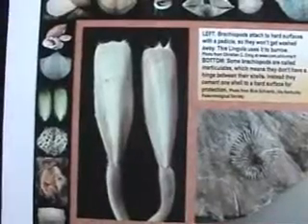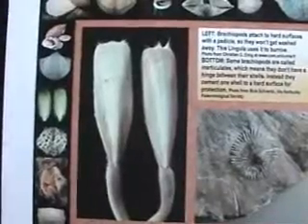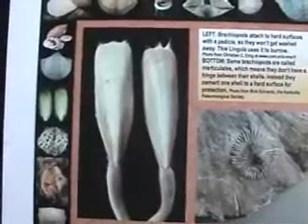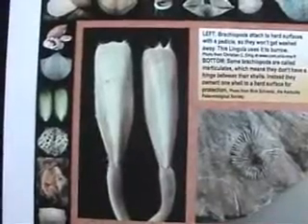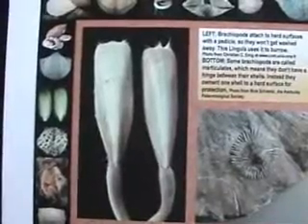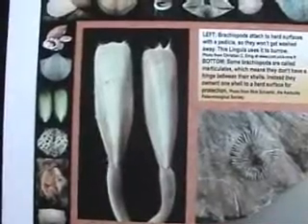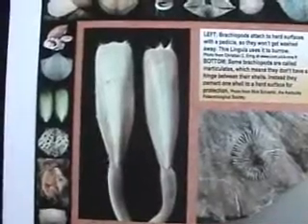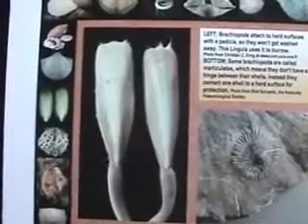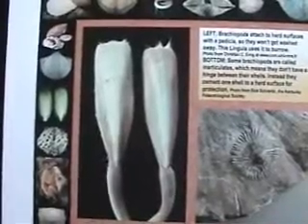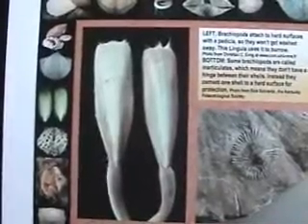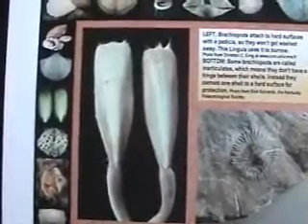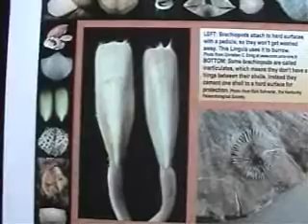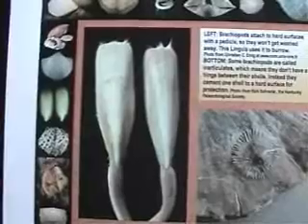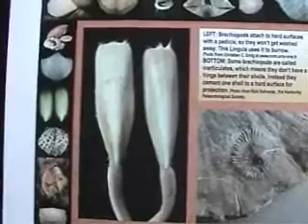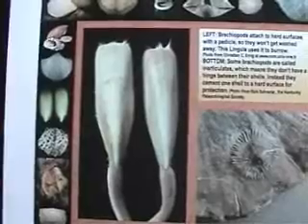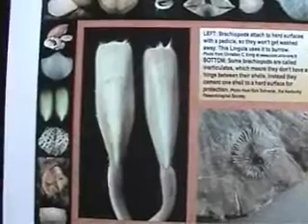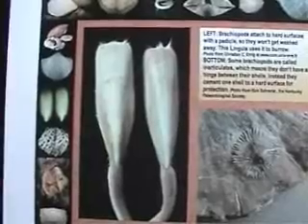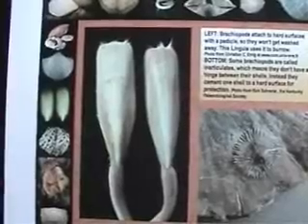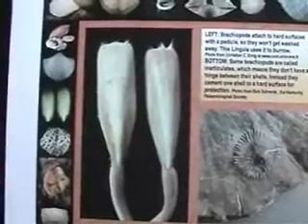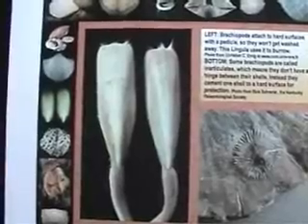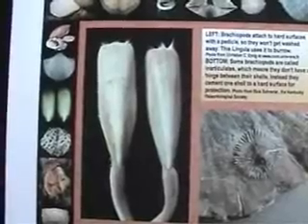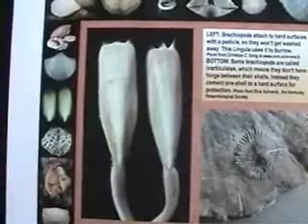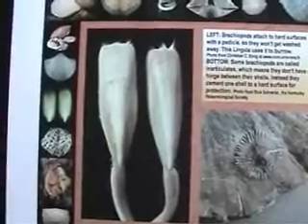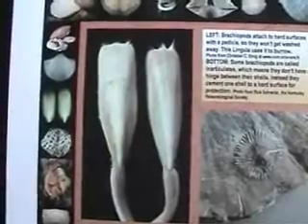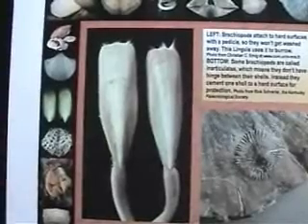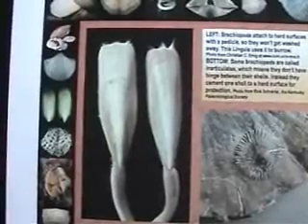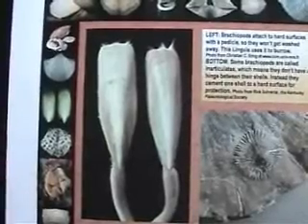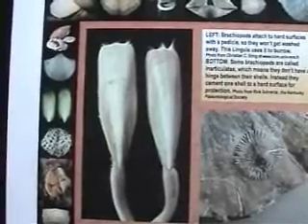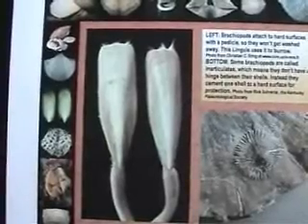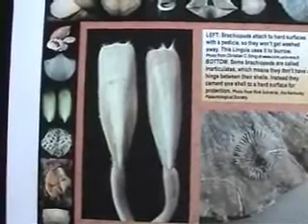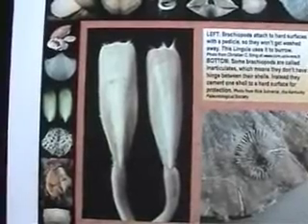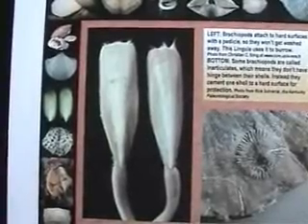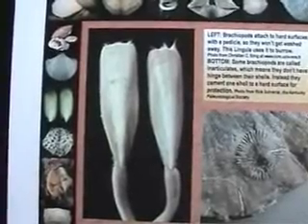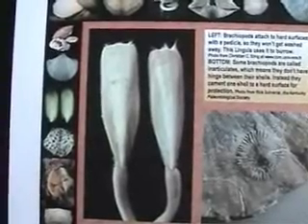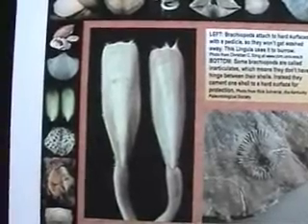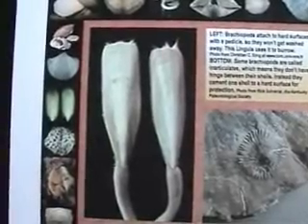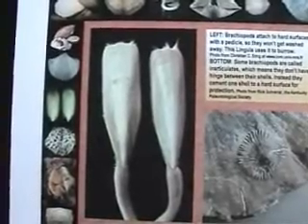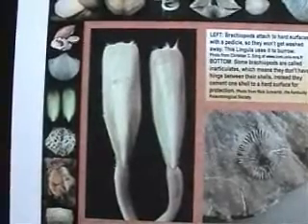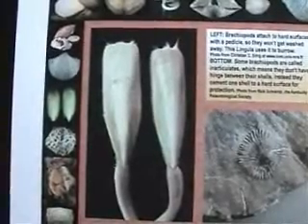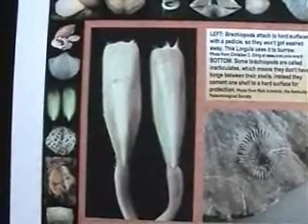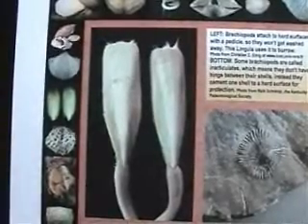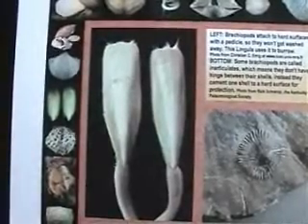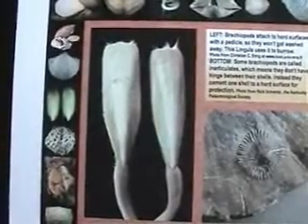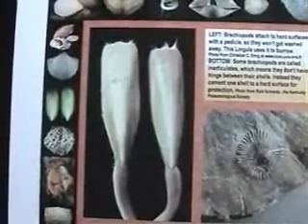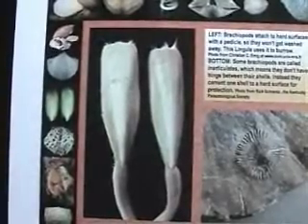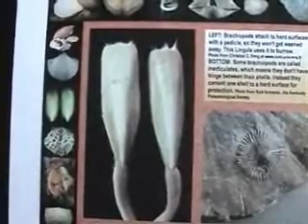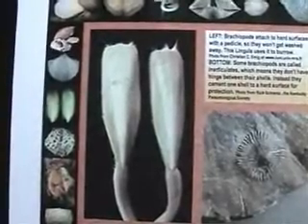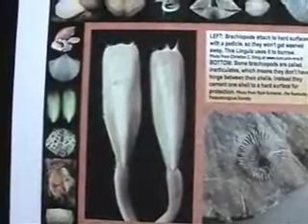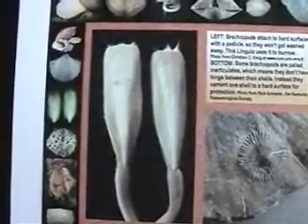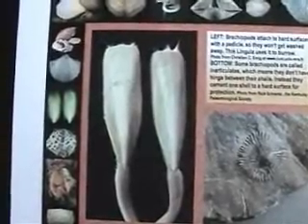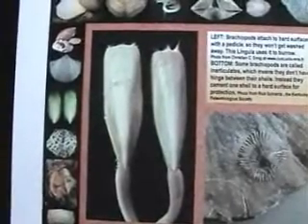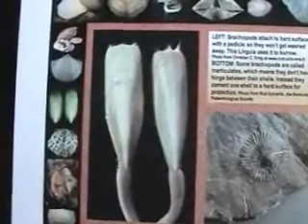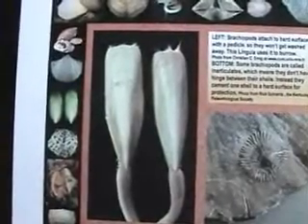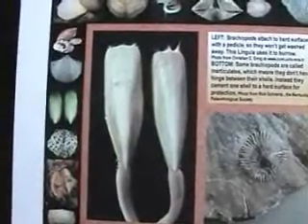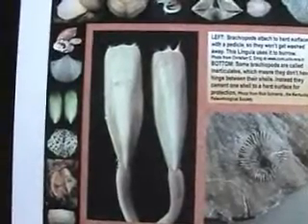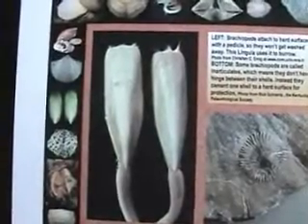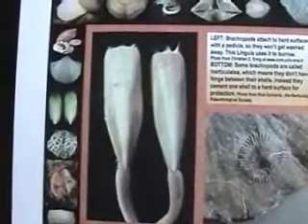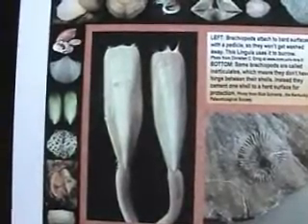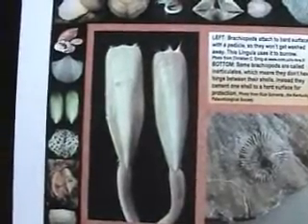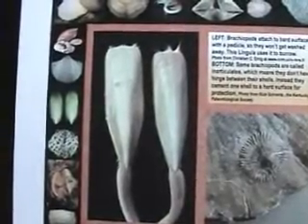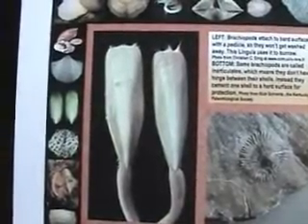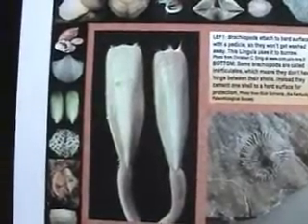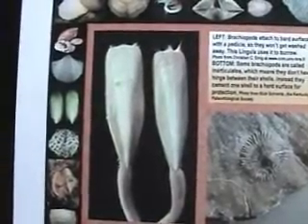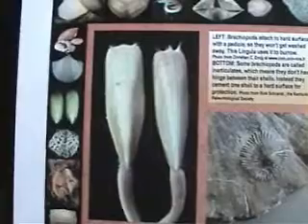Brachiopods attach to hard surfaces with a pedicle so they won't get washed away. This lingula uses it to burrow.